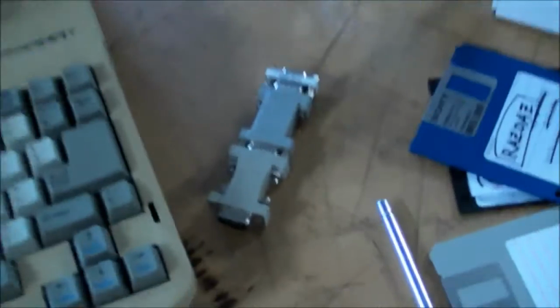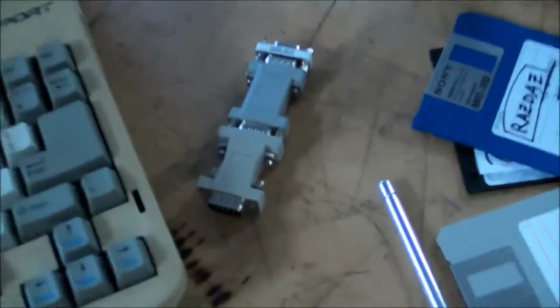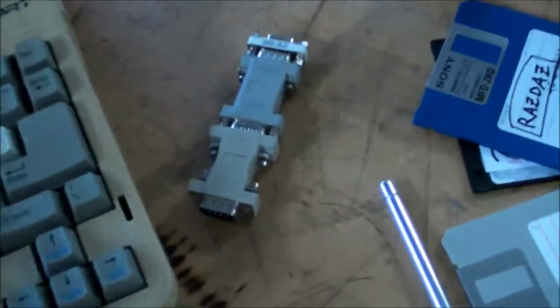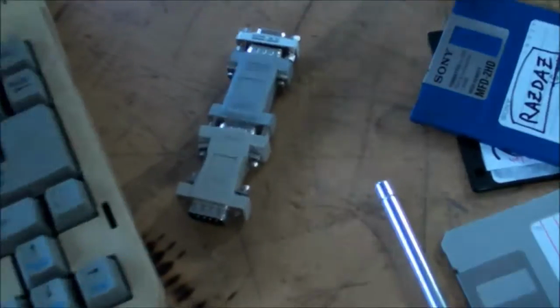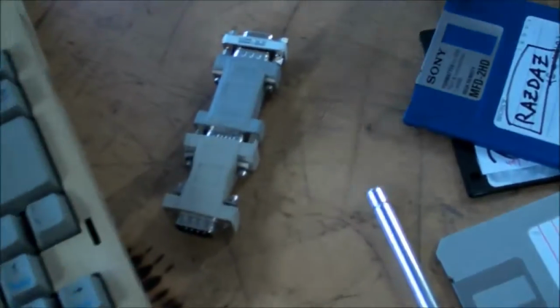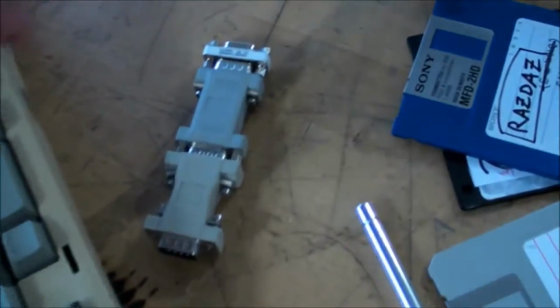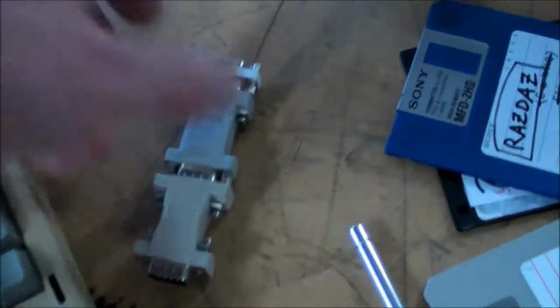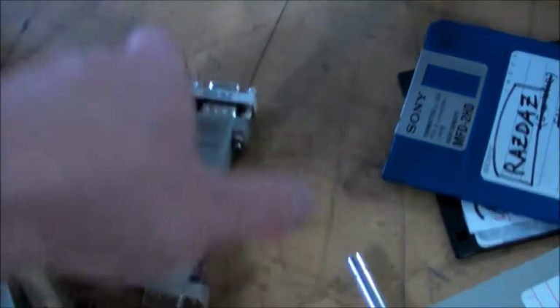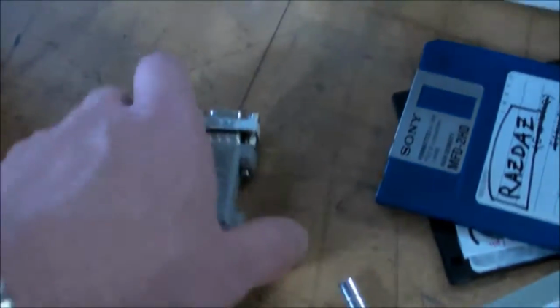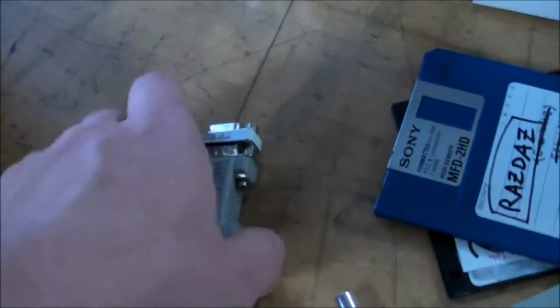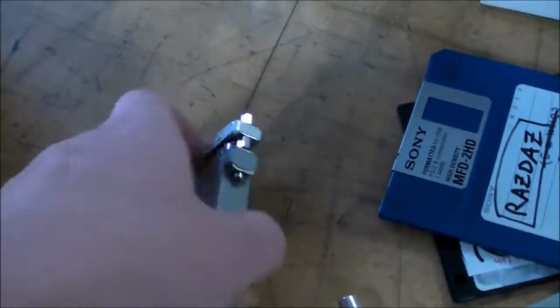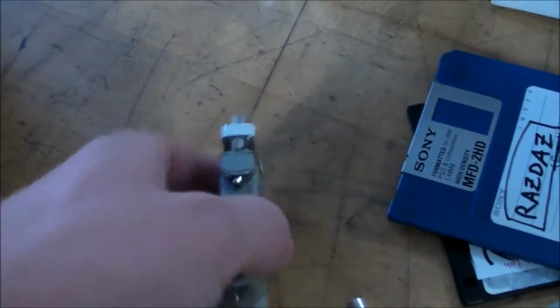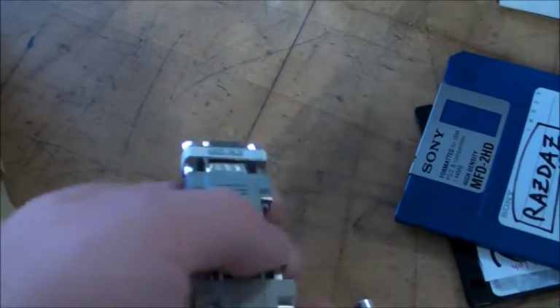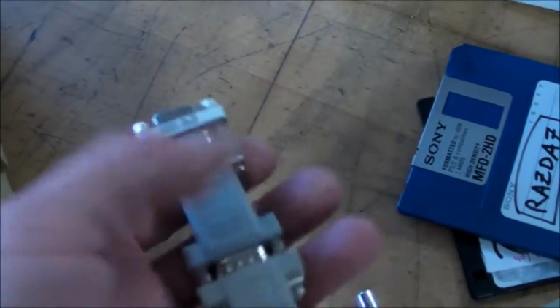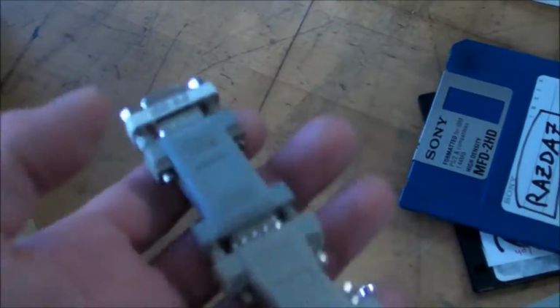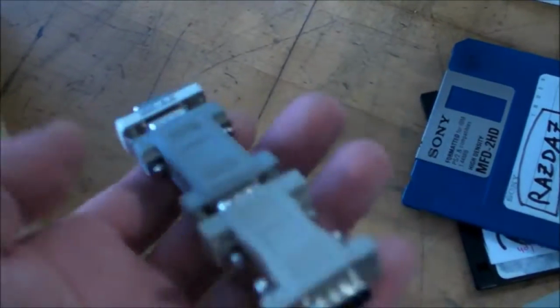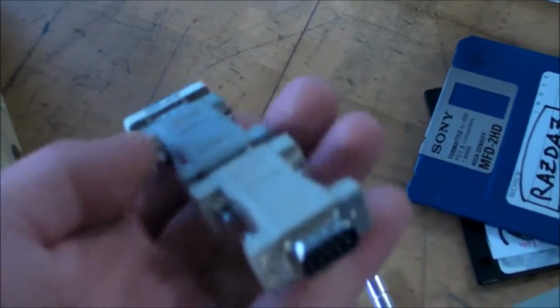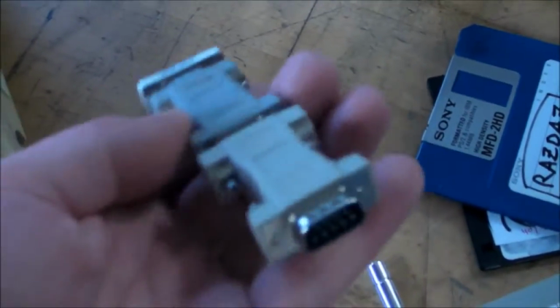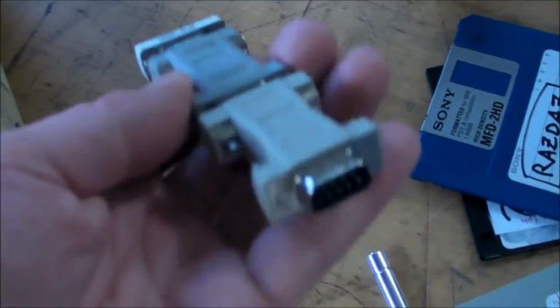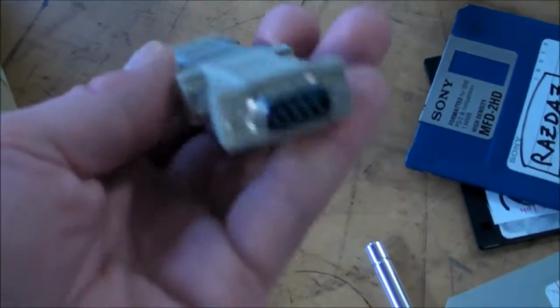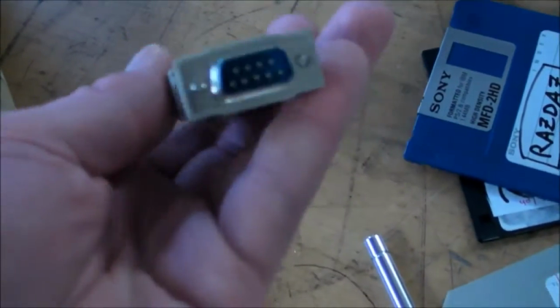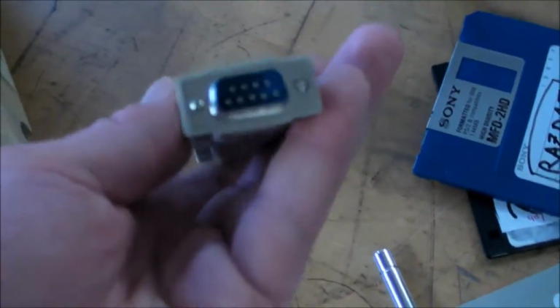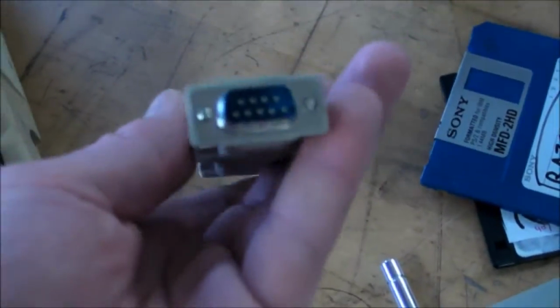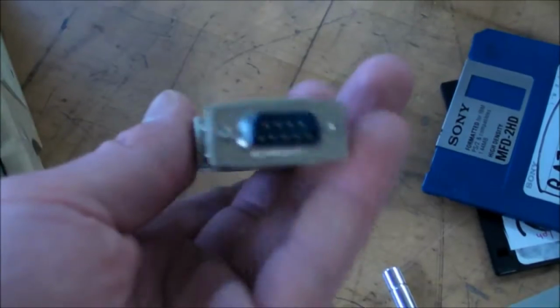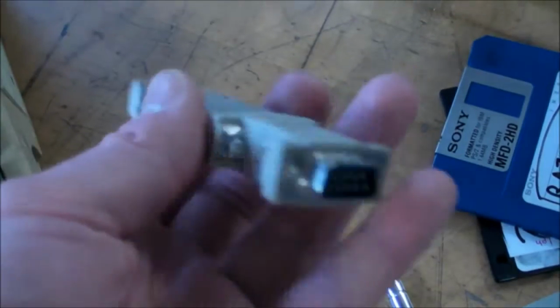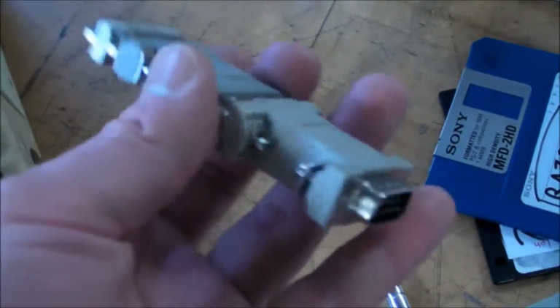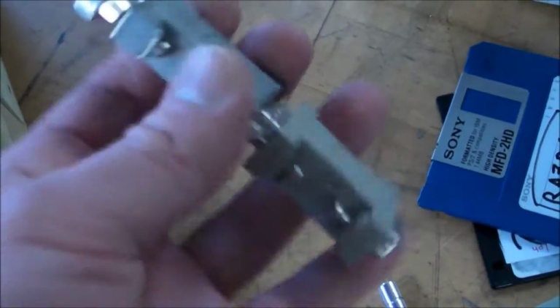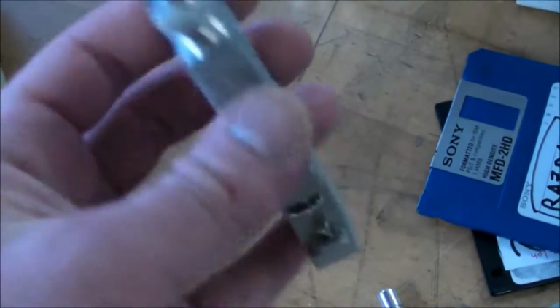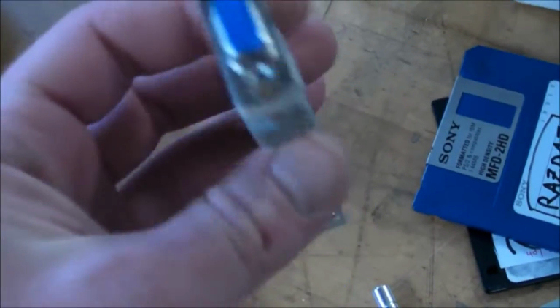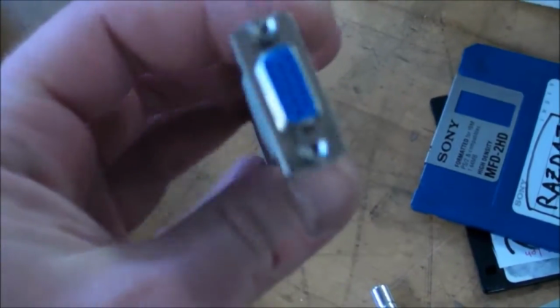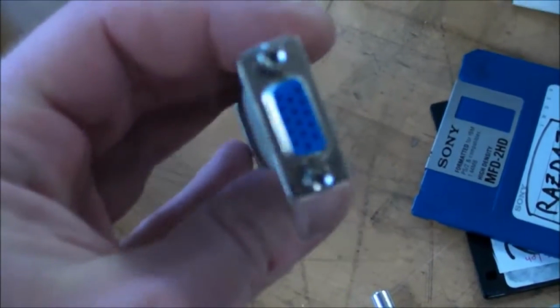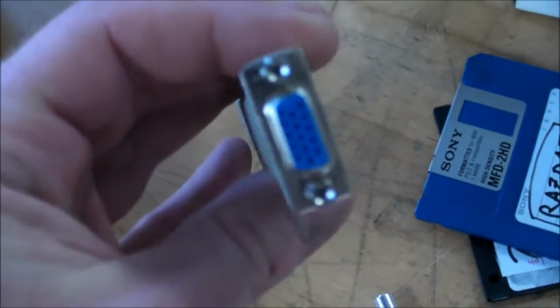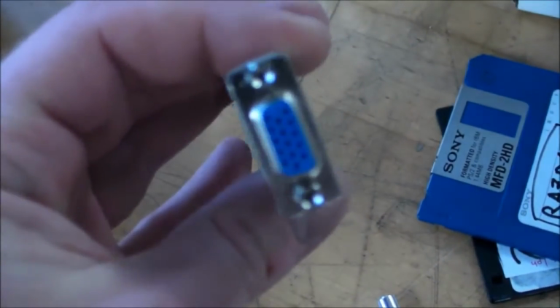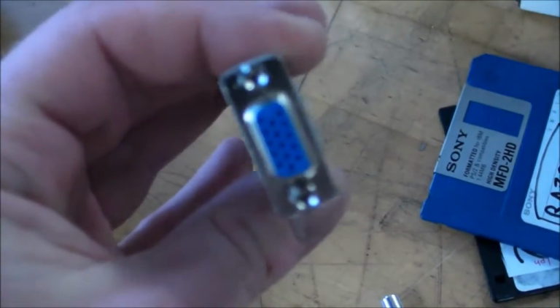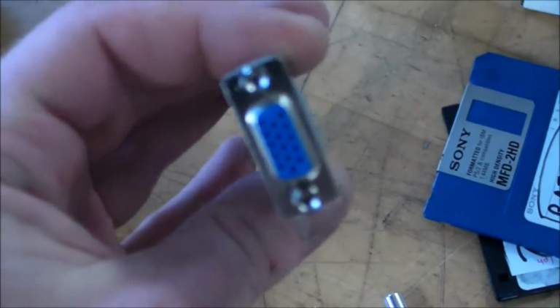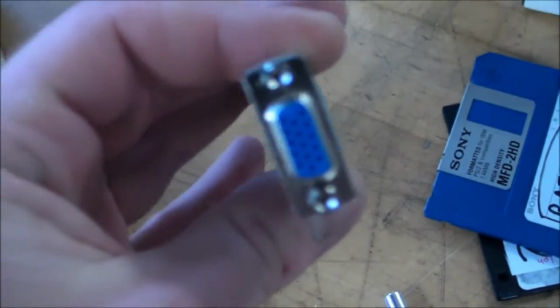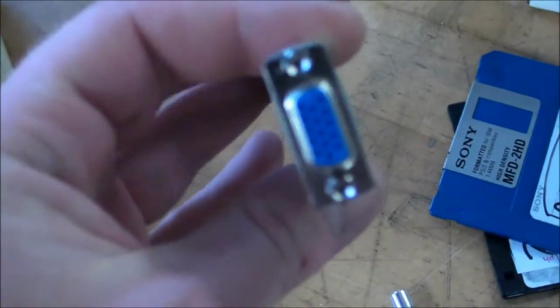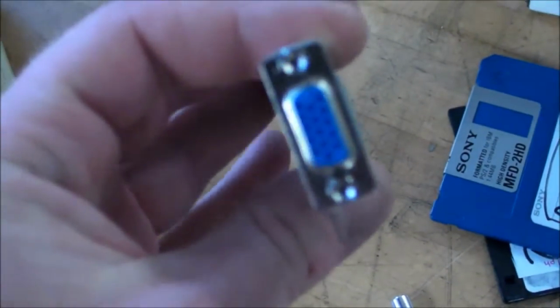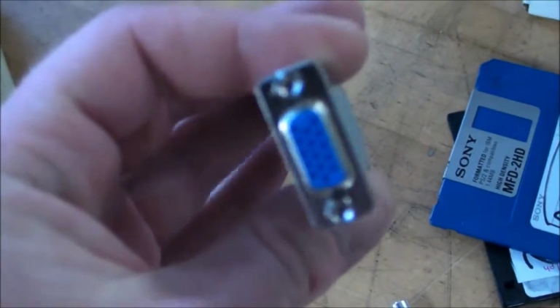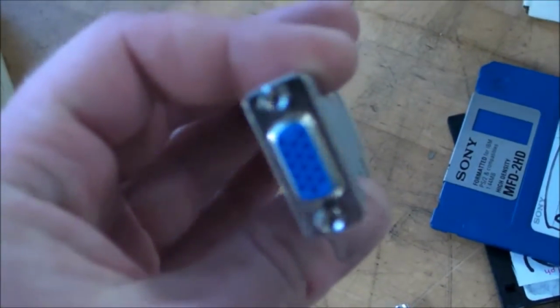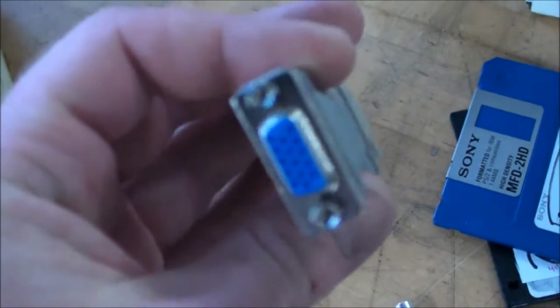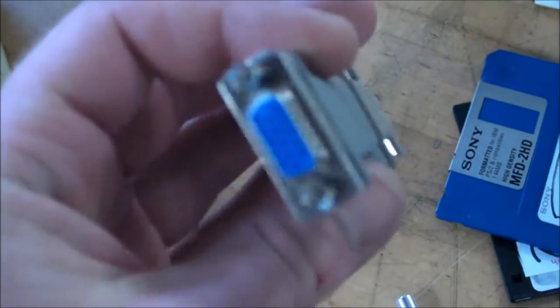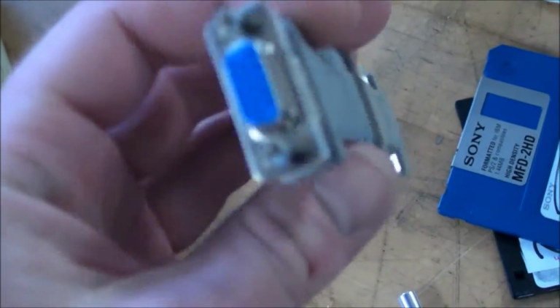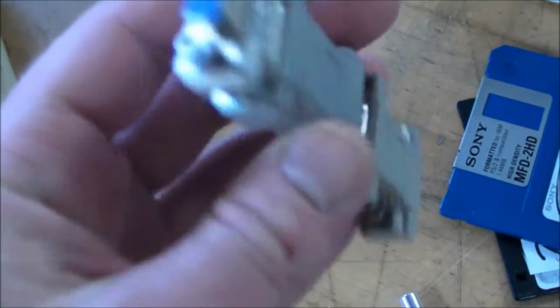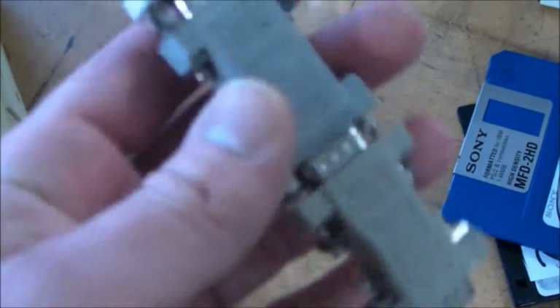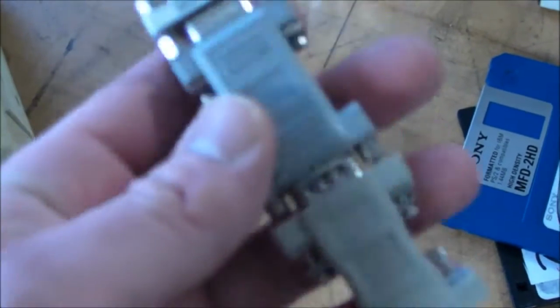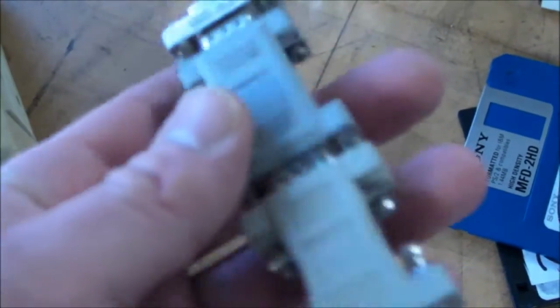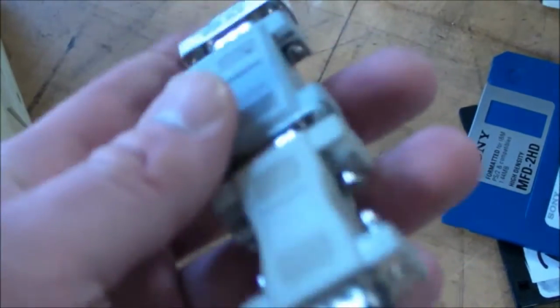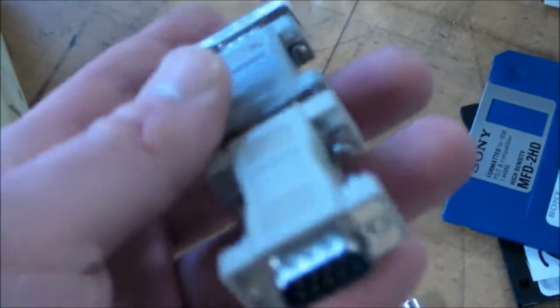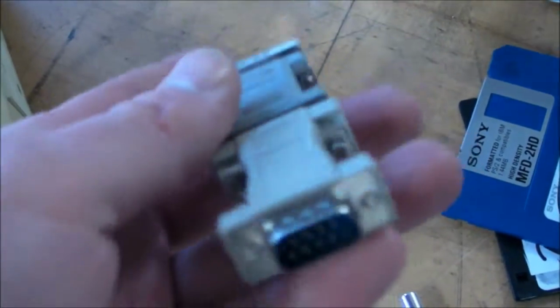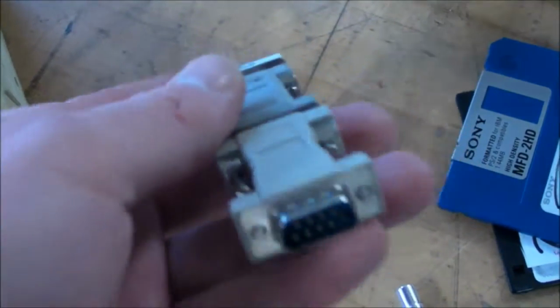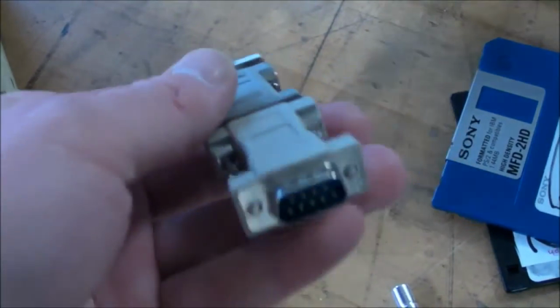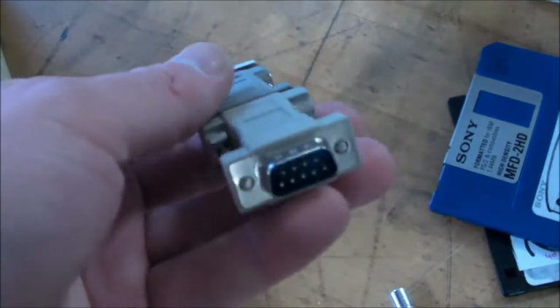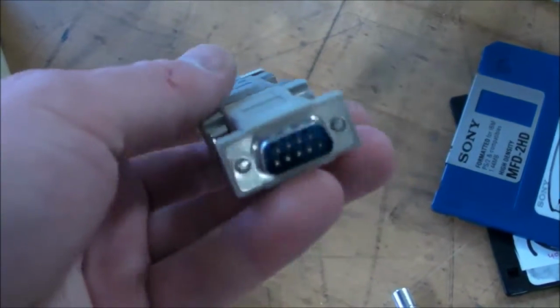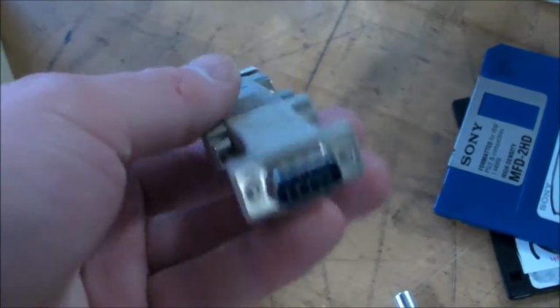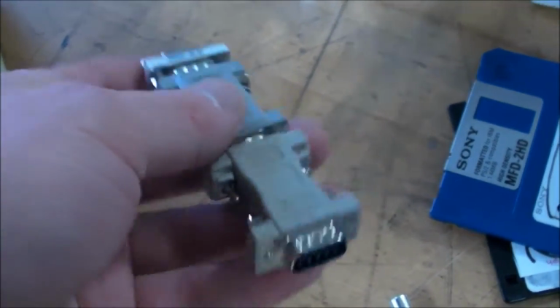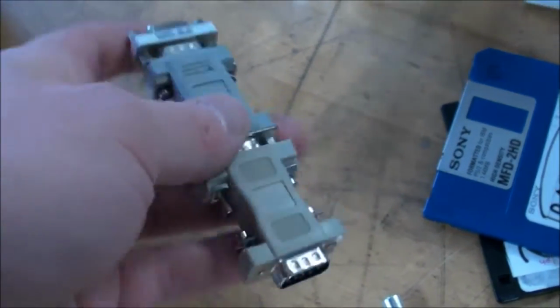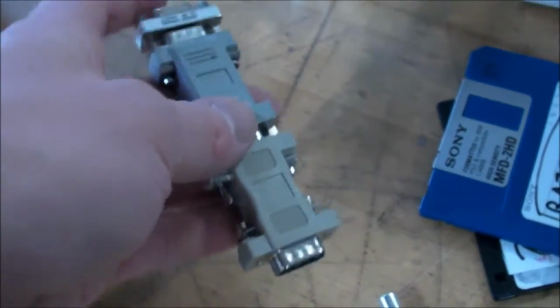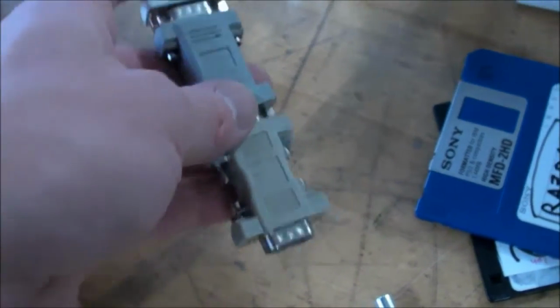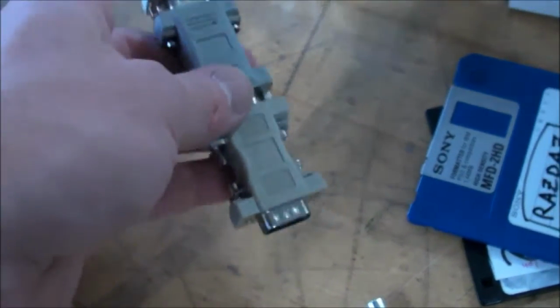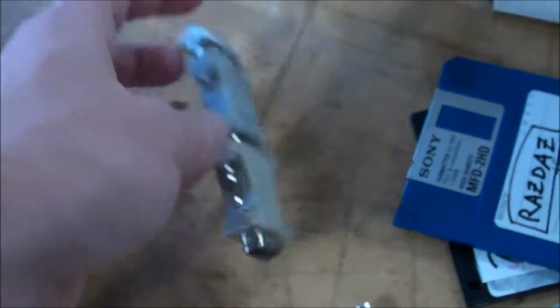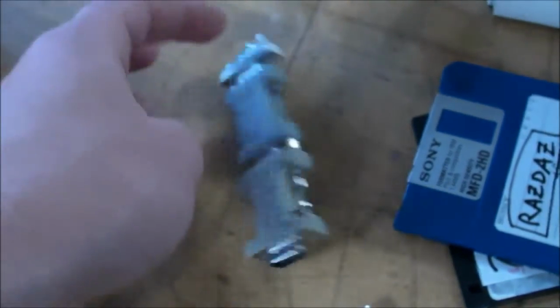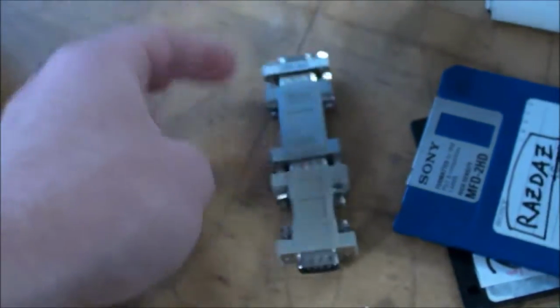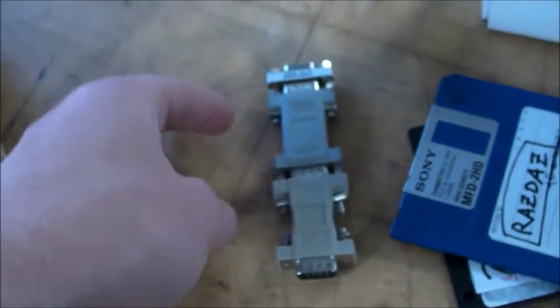Here's the daisy chain of converters and gender changers I had to use to hook up the monitor. It's no wonder it didn't work.